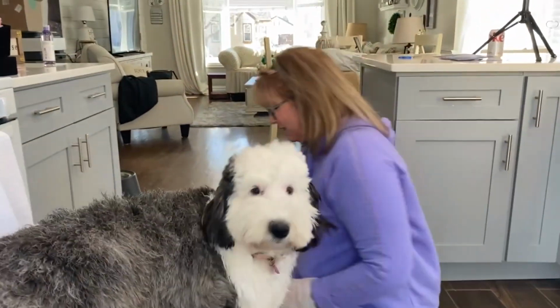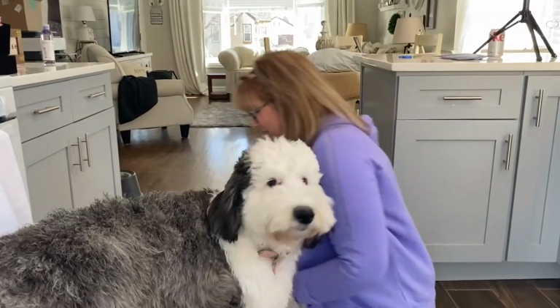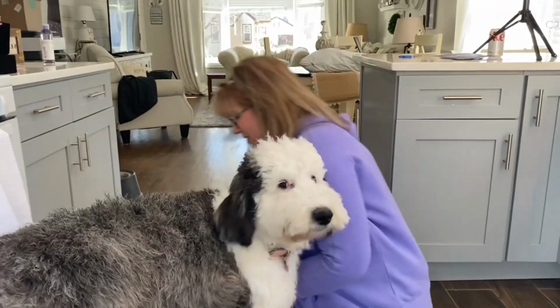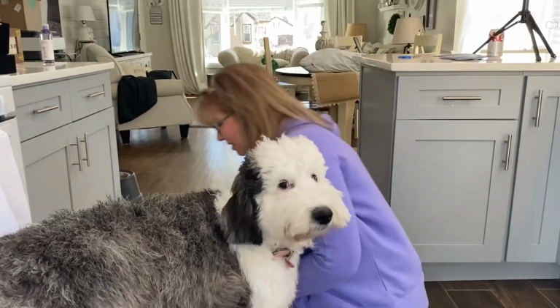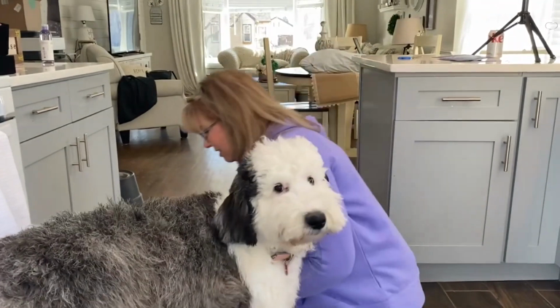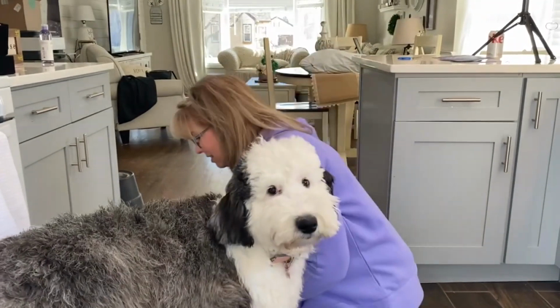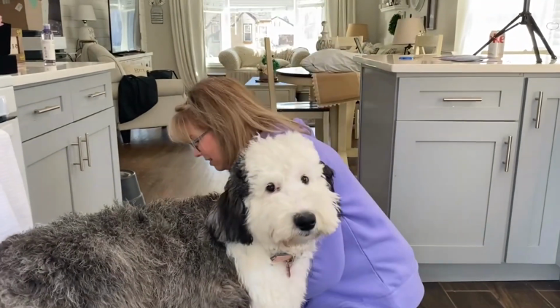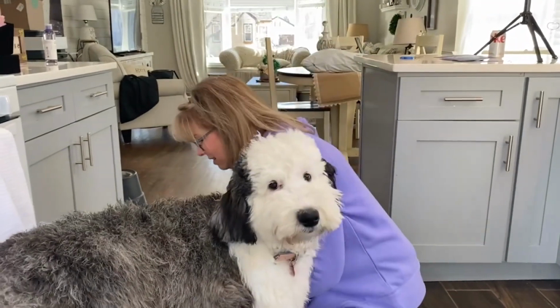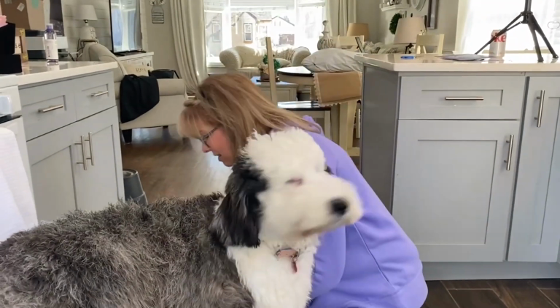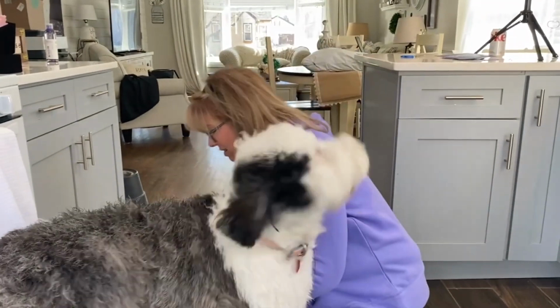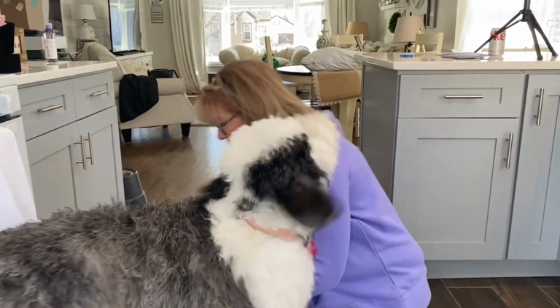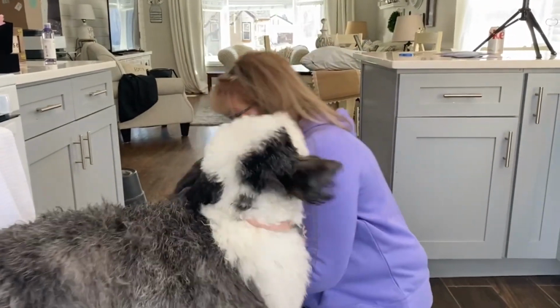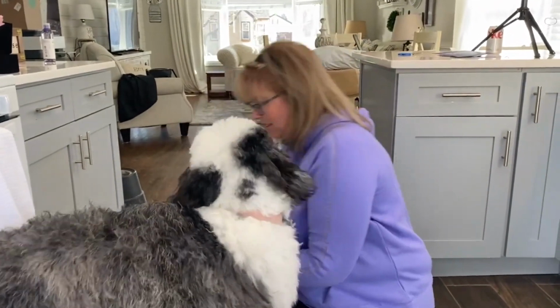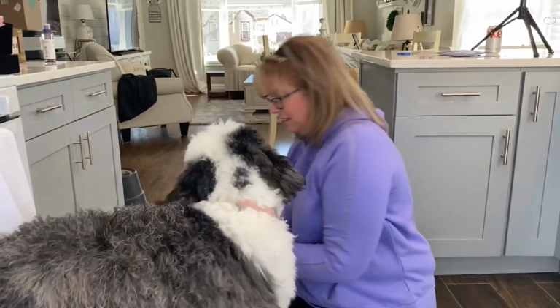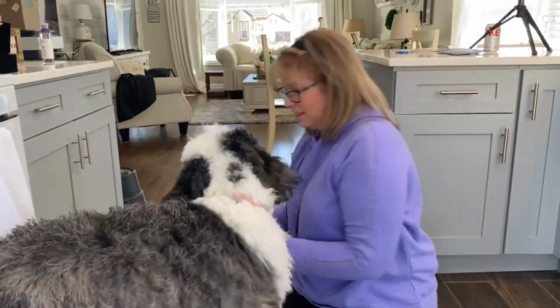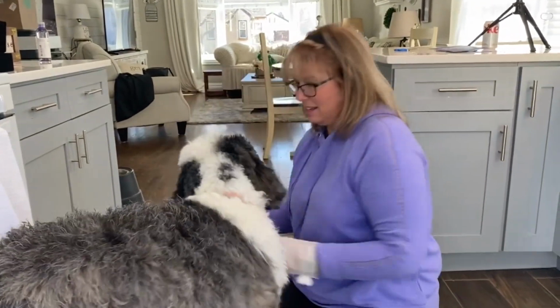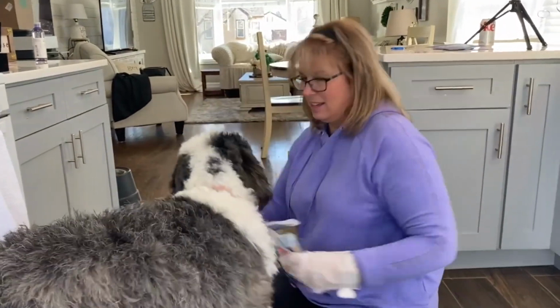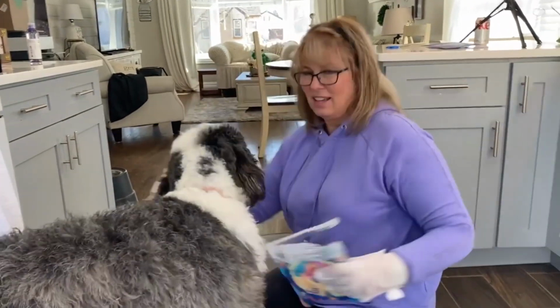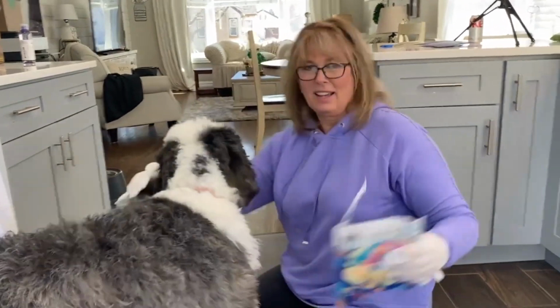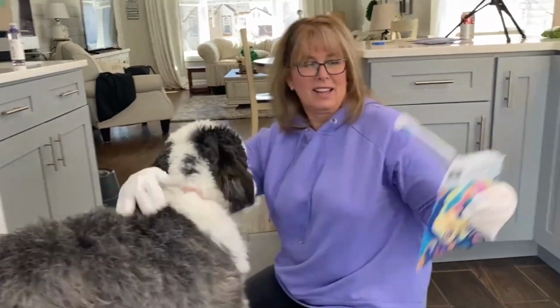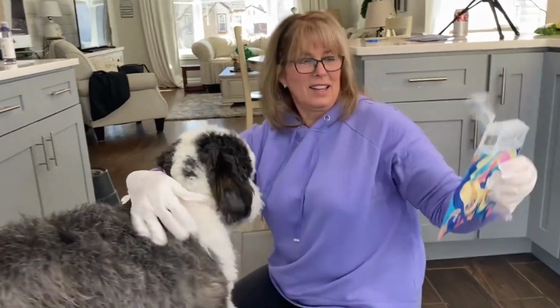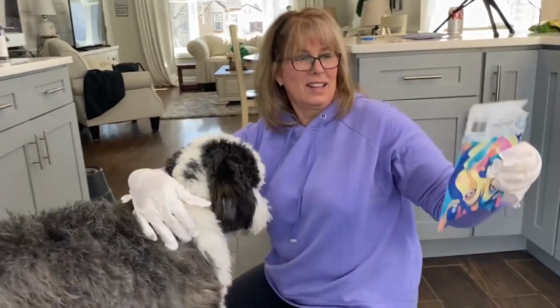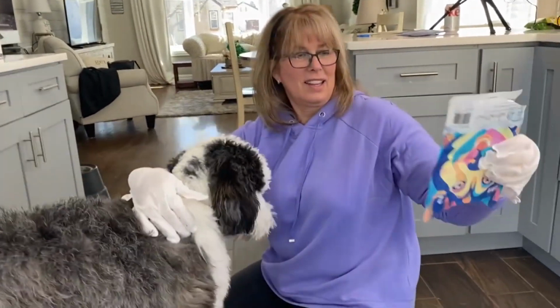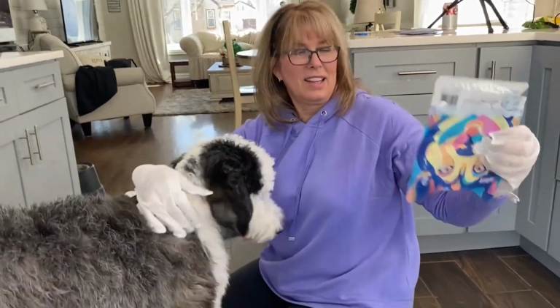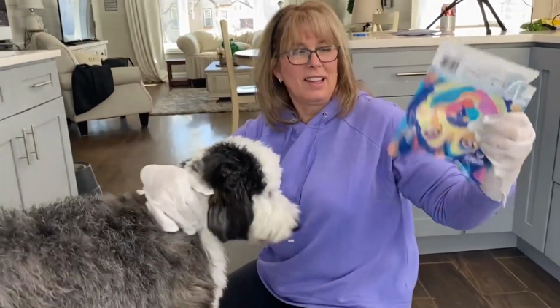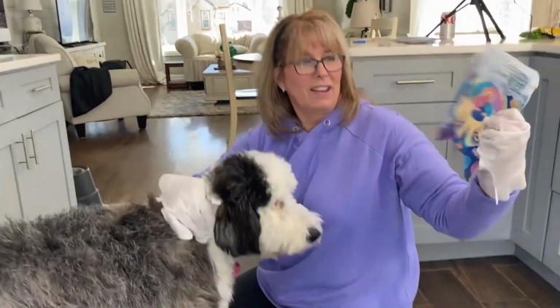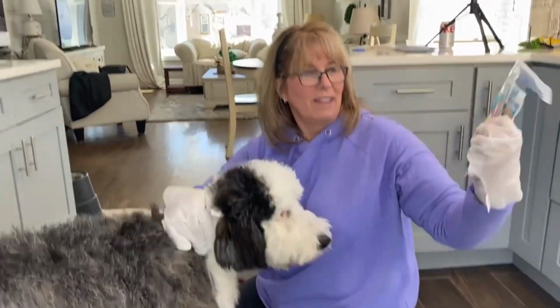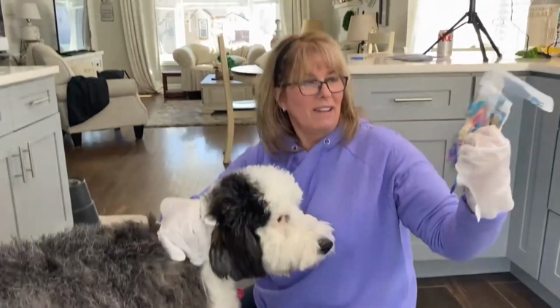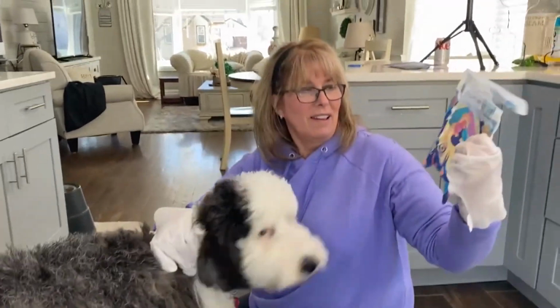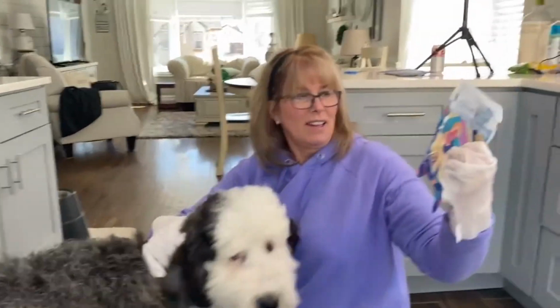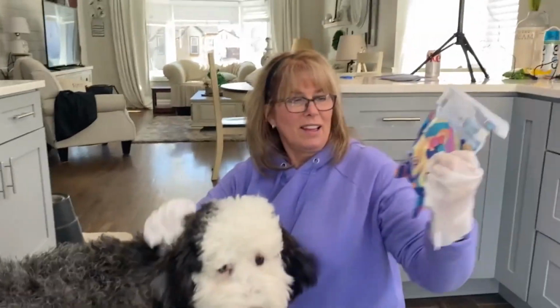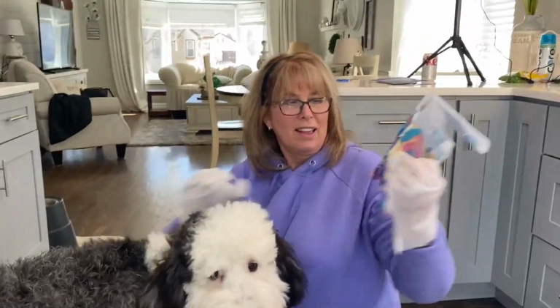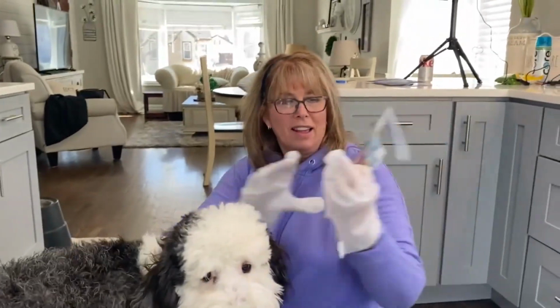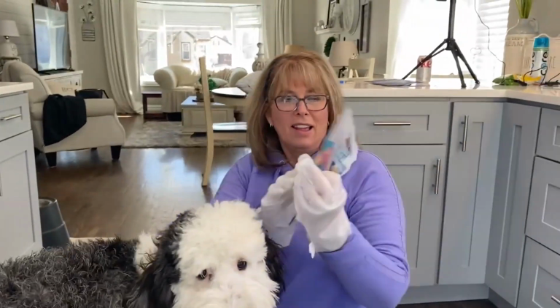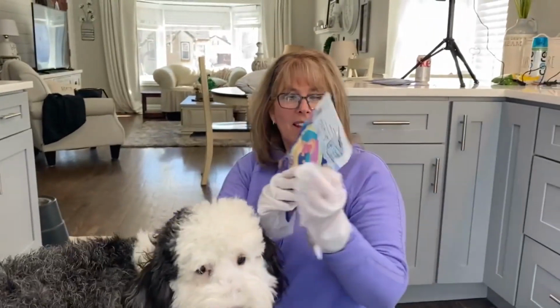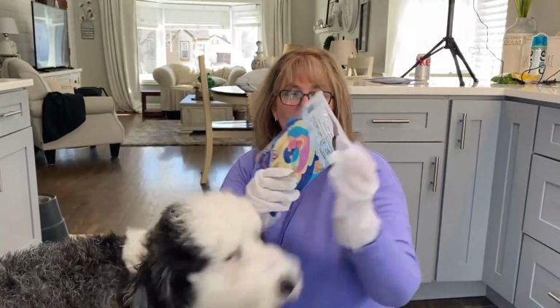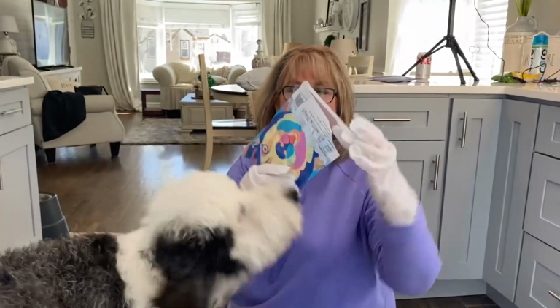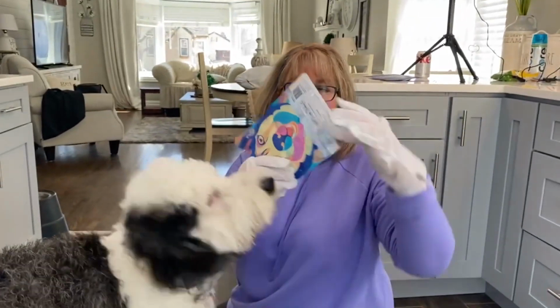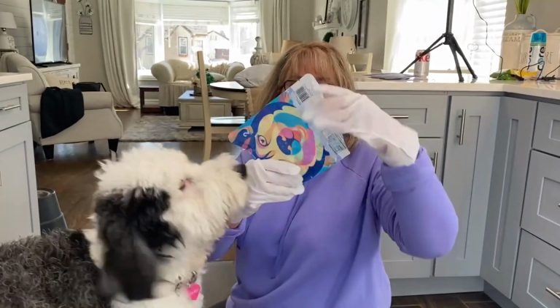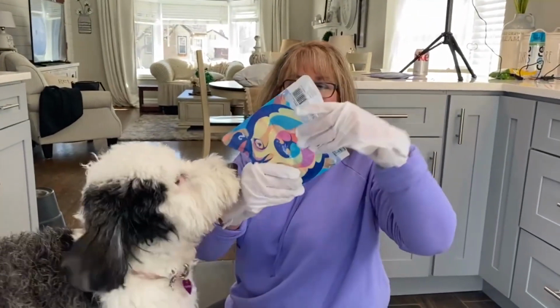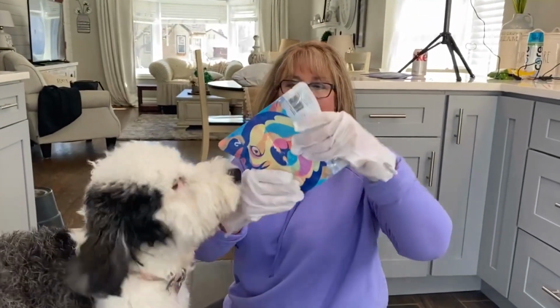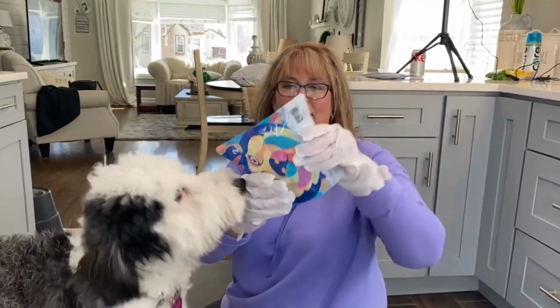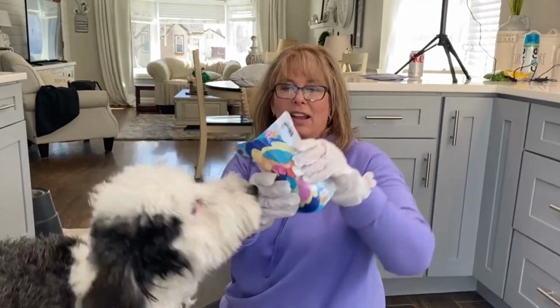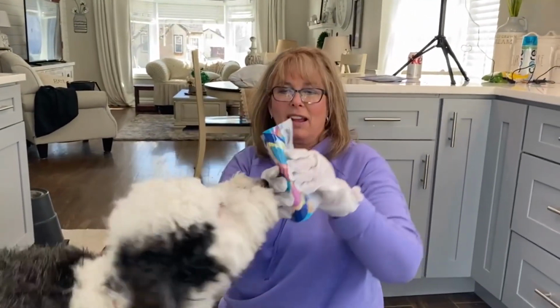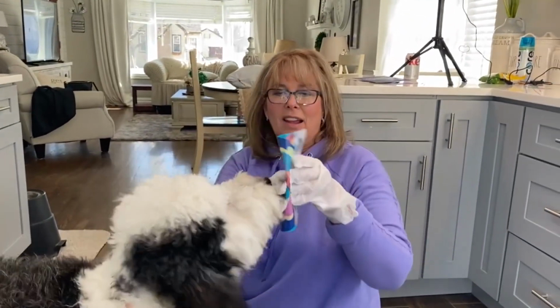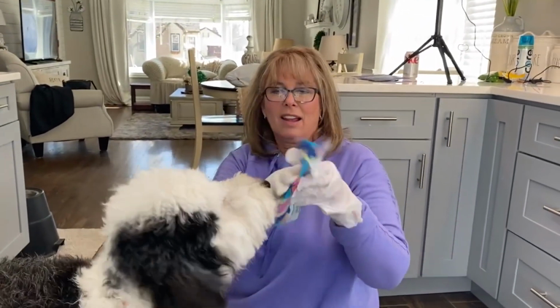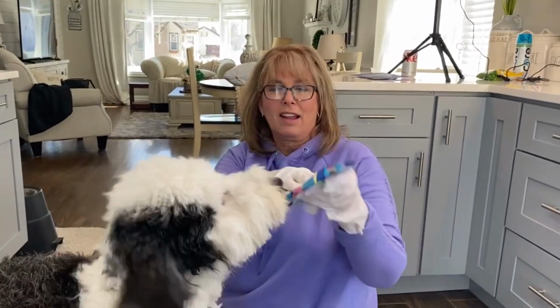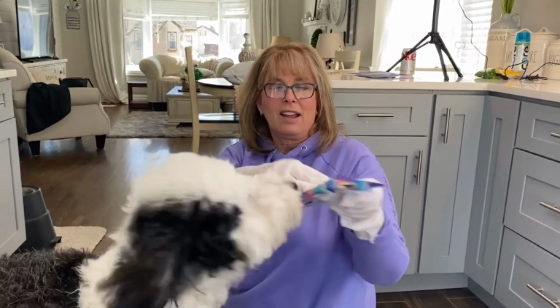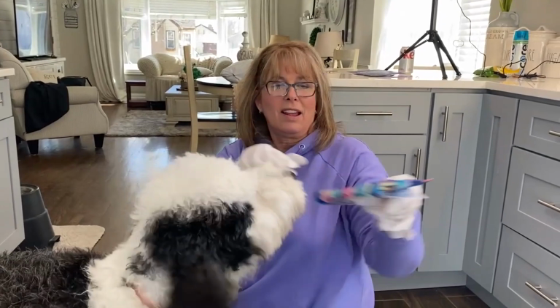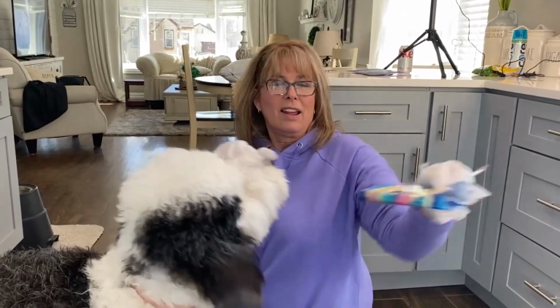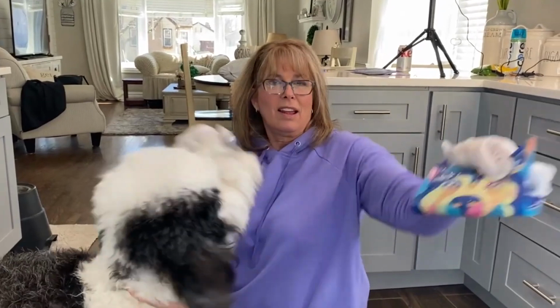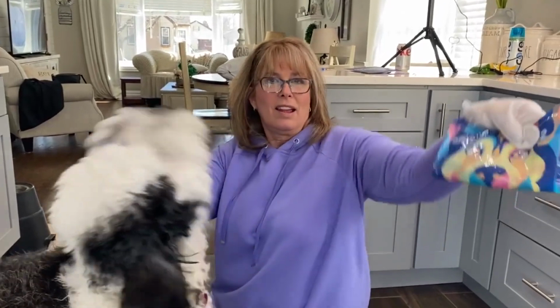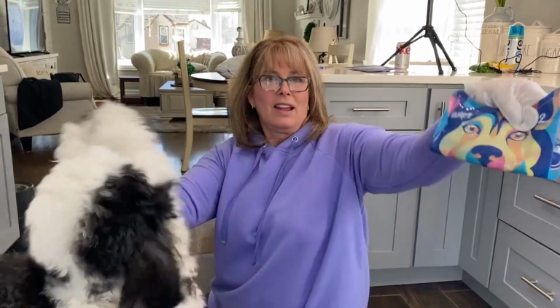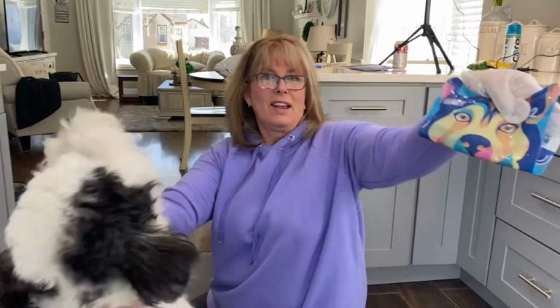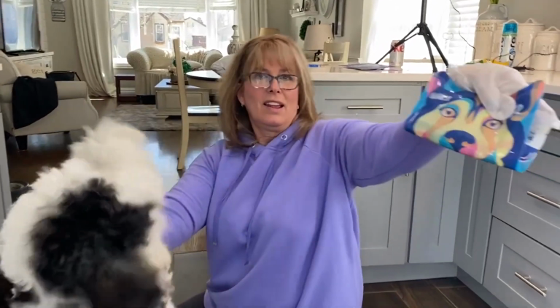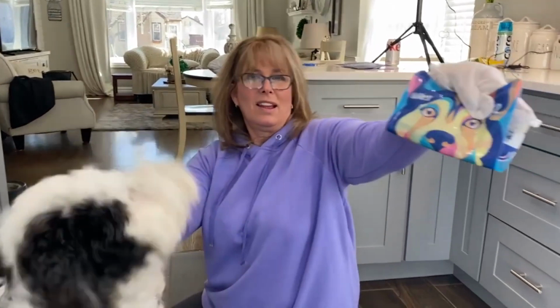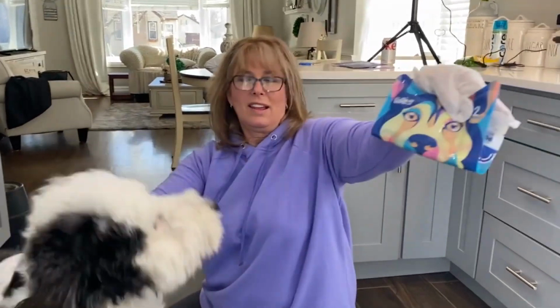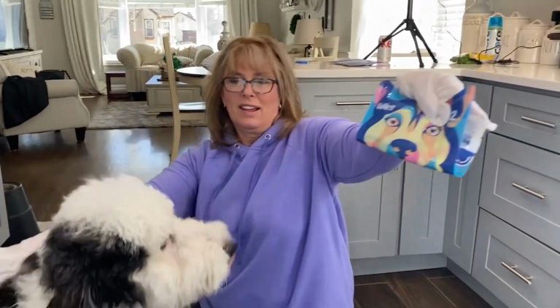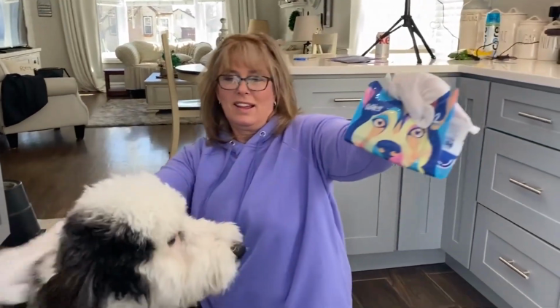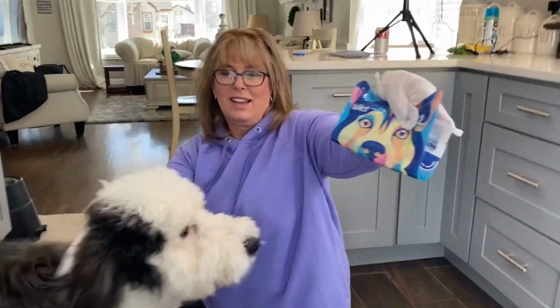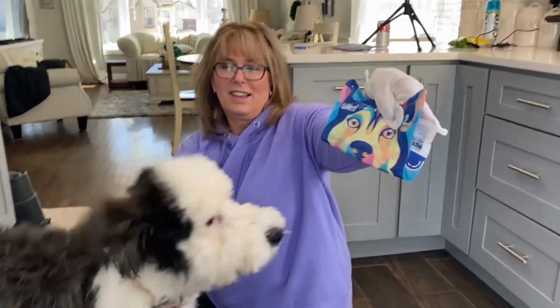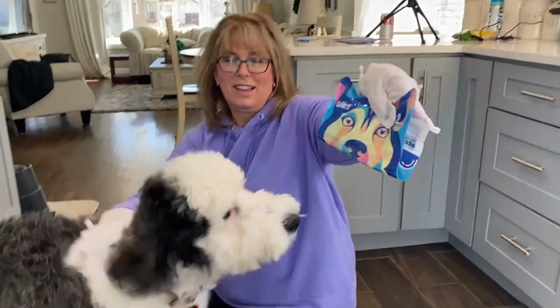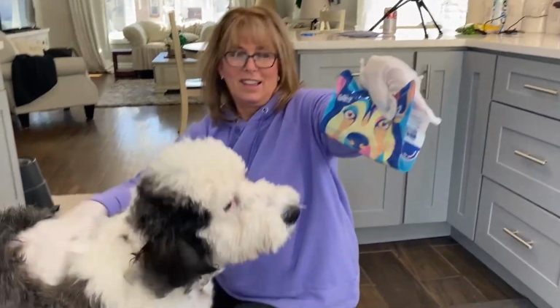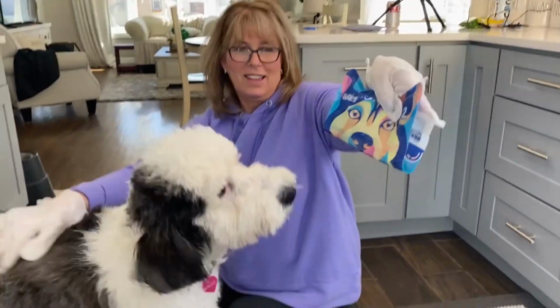Let's get a good shot — sit with Maggie and the HICC Pet Grooming Gloves.